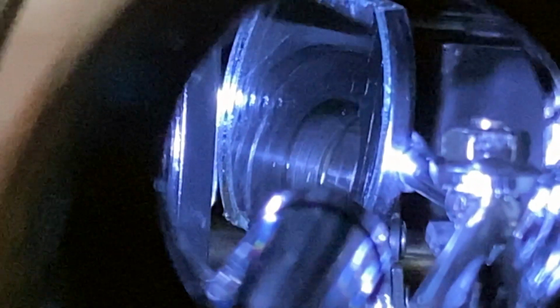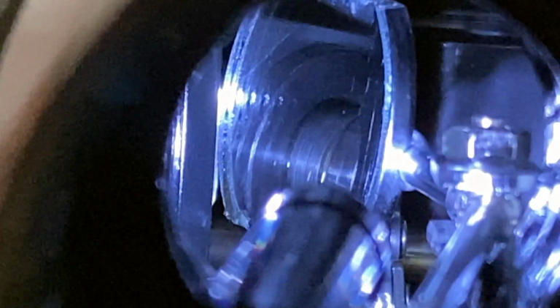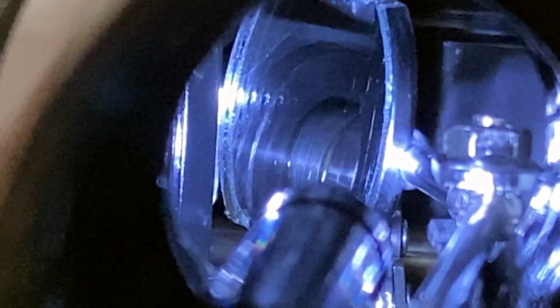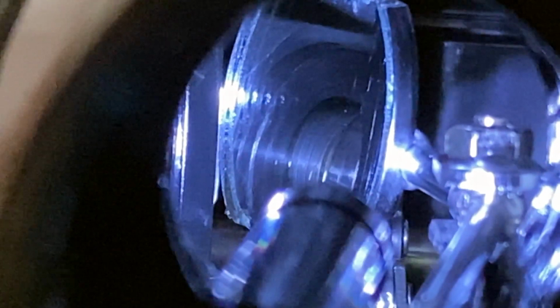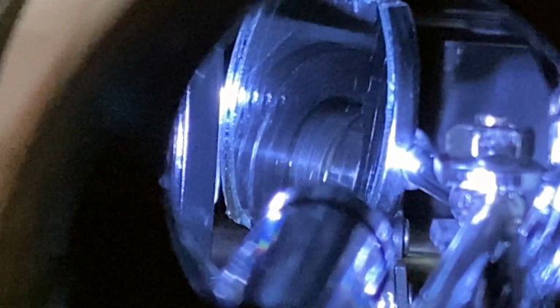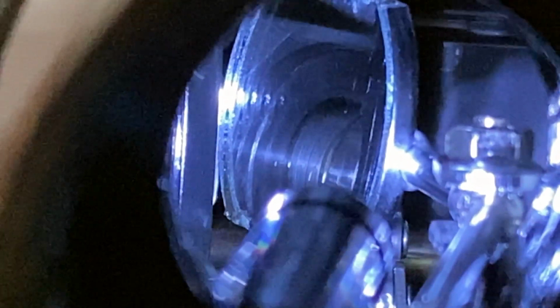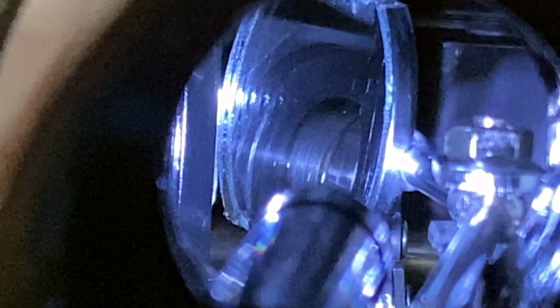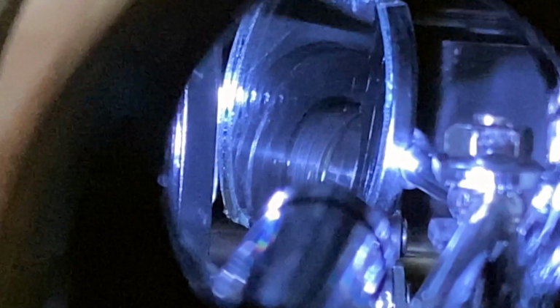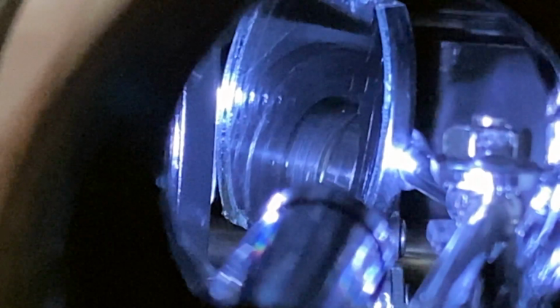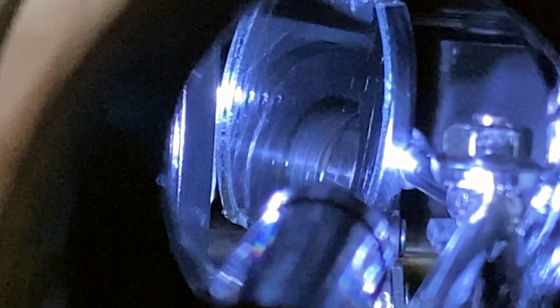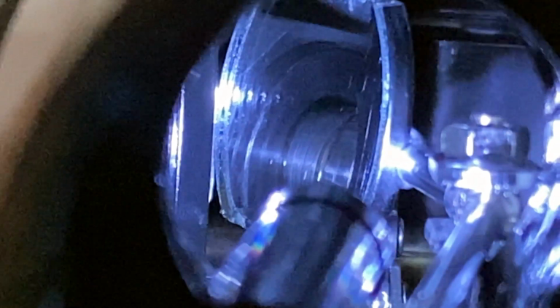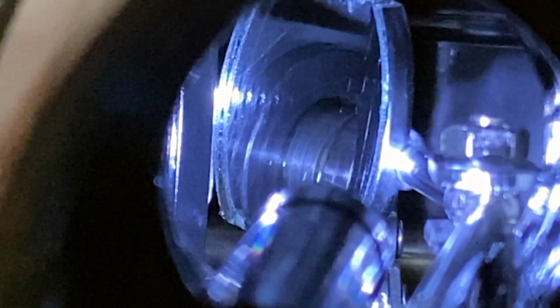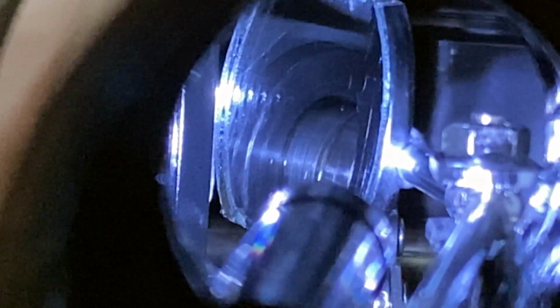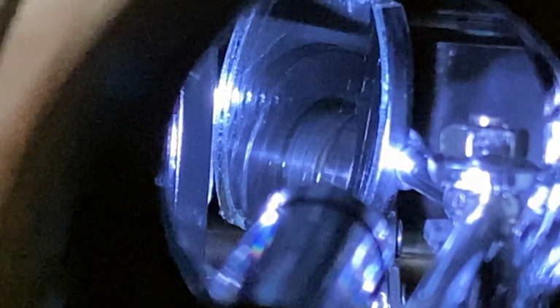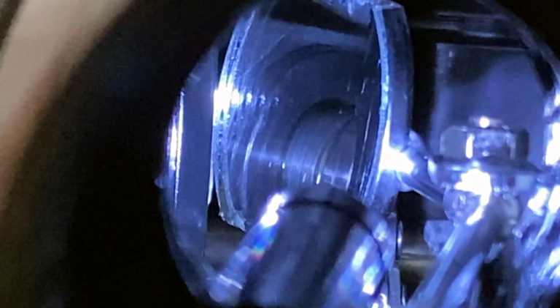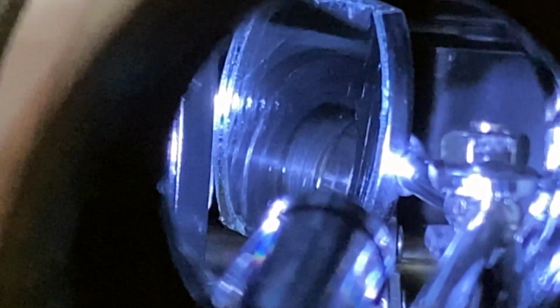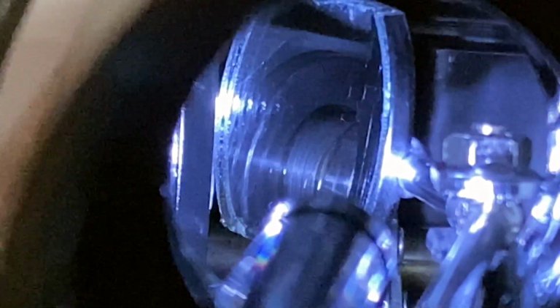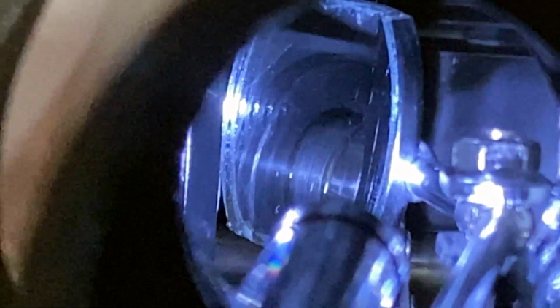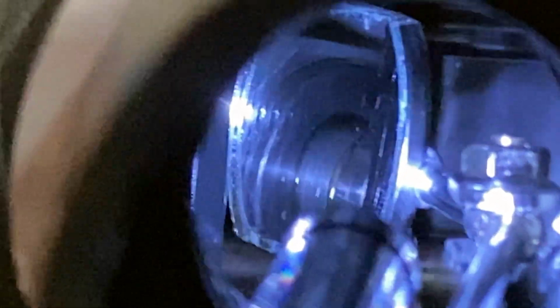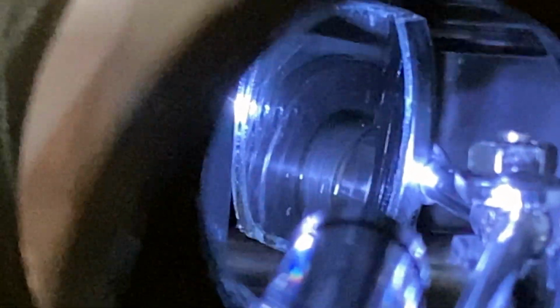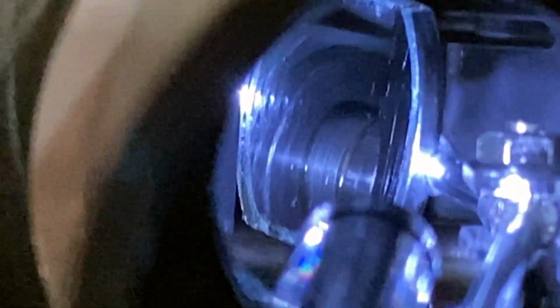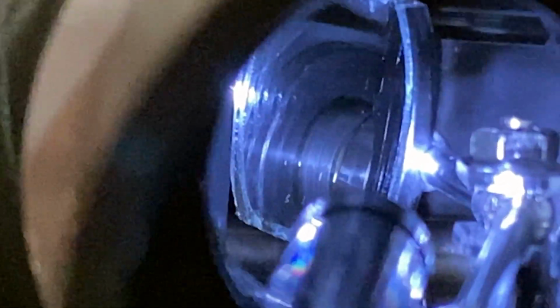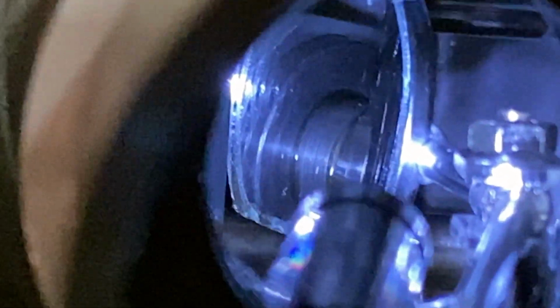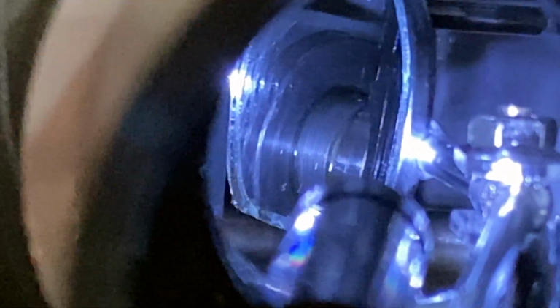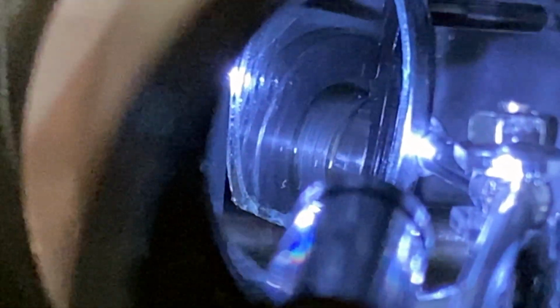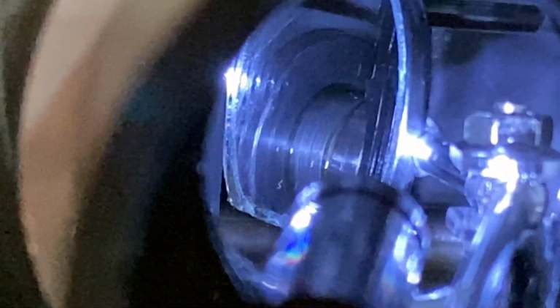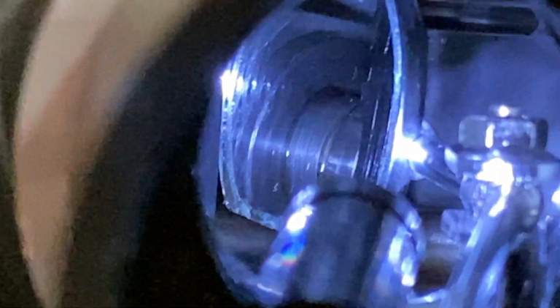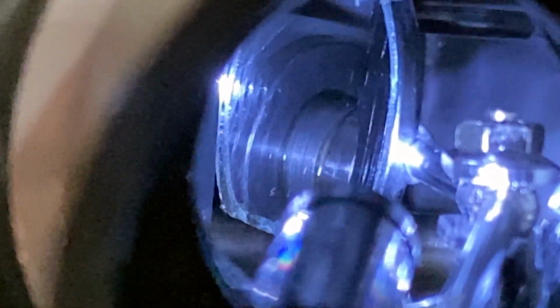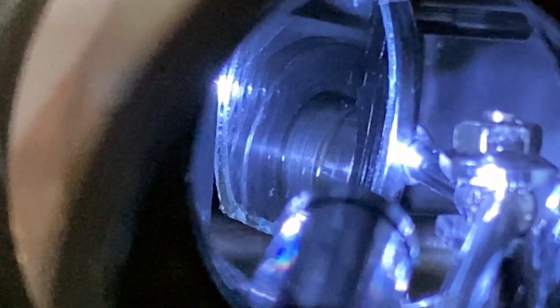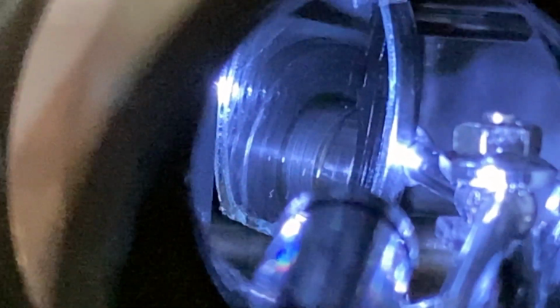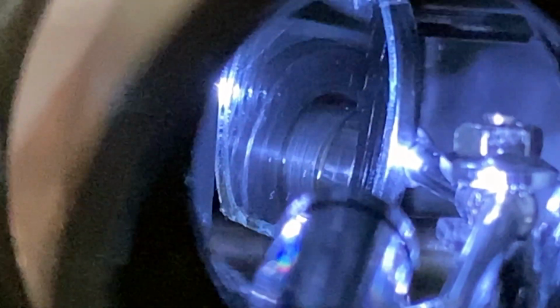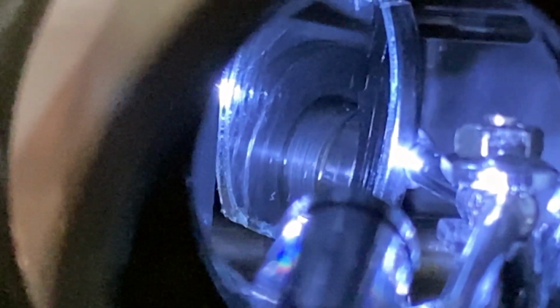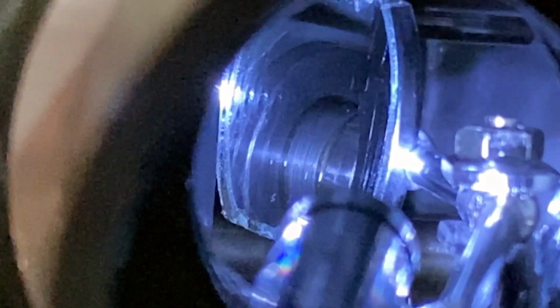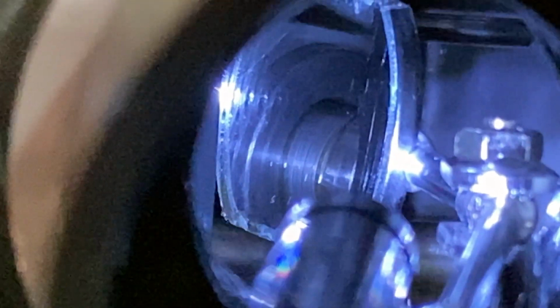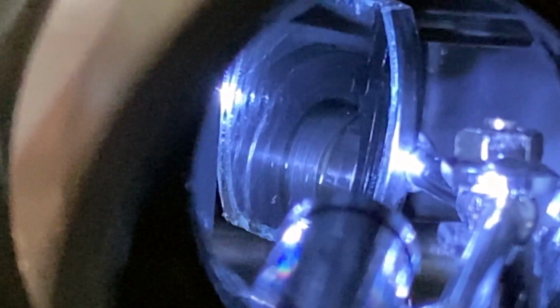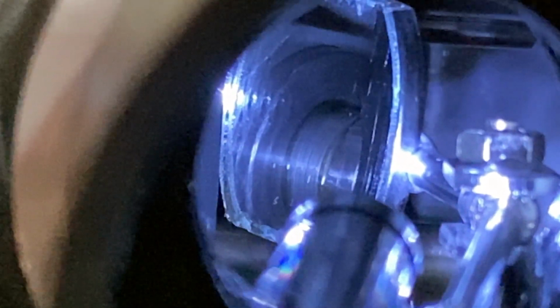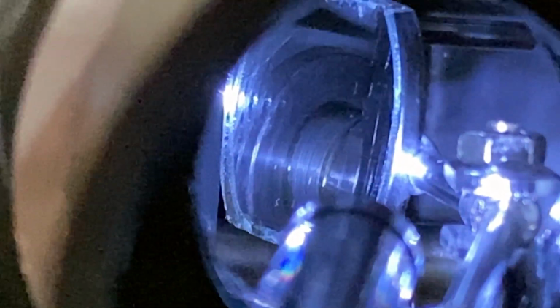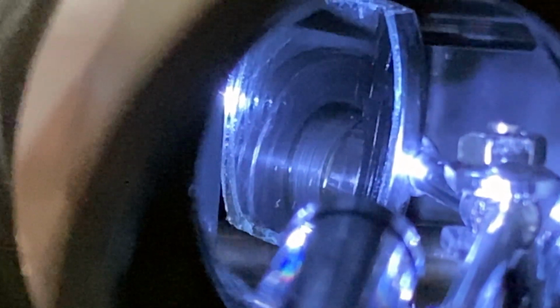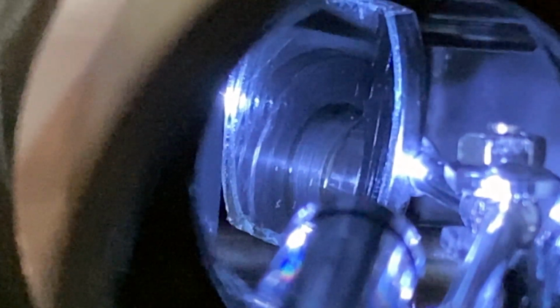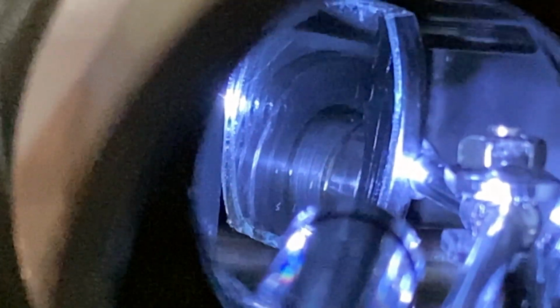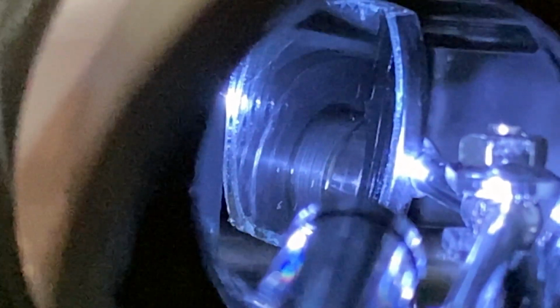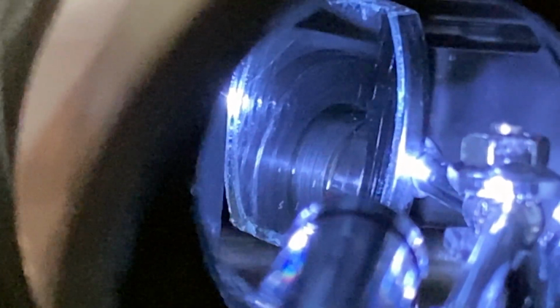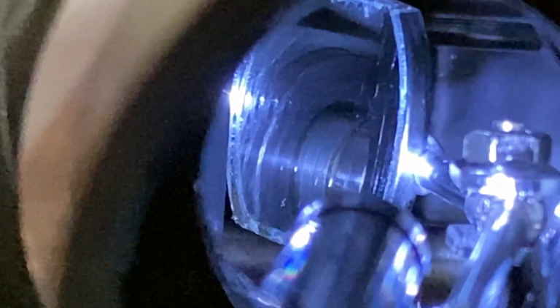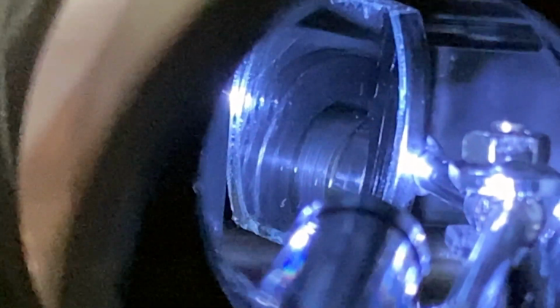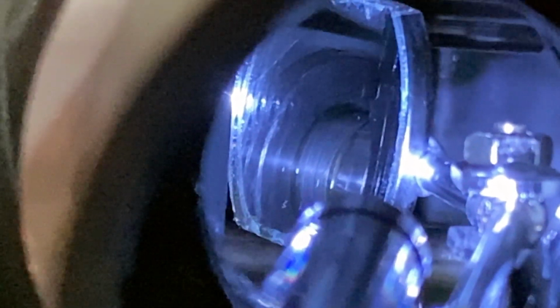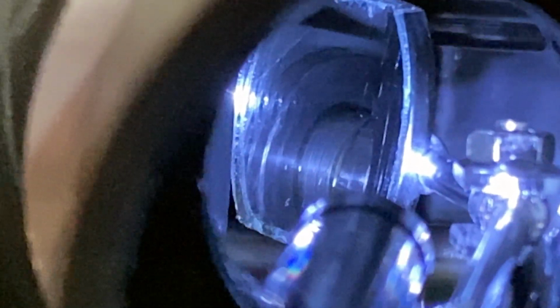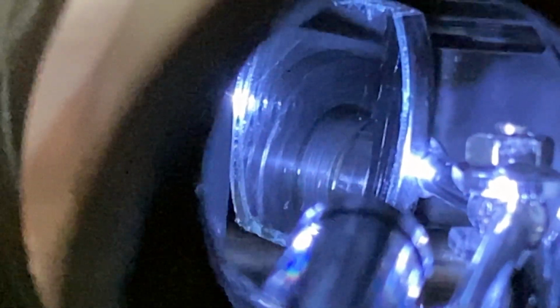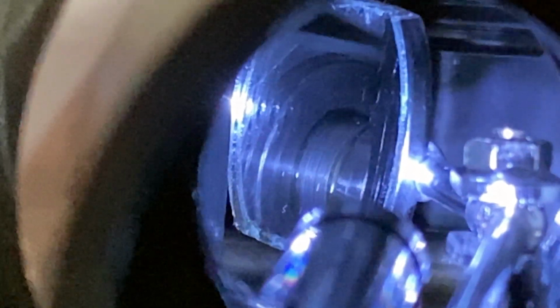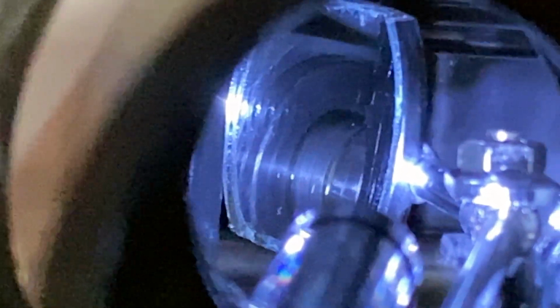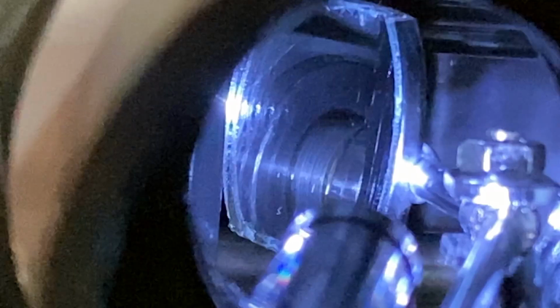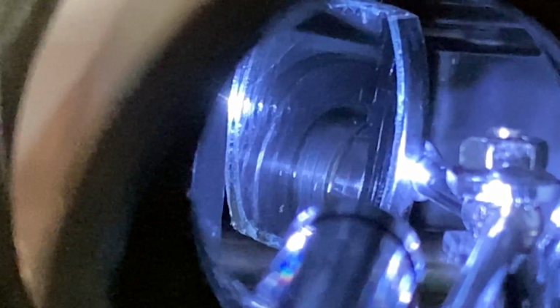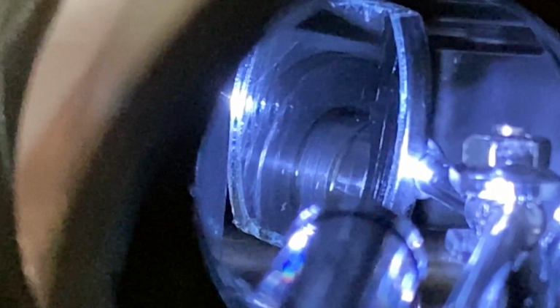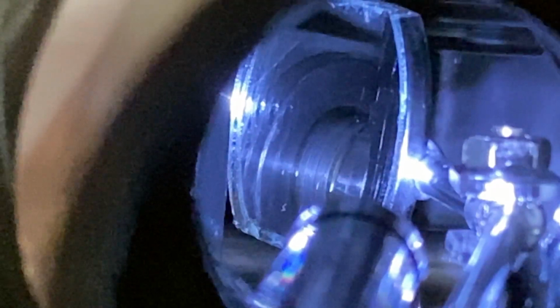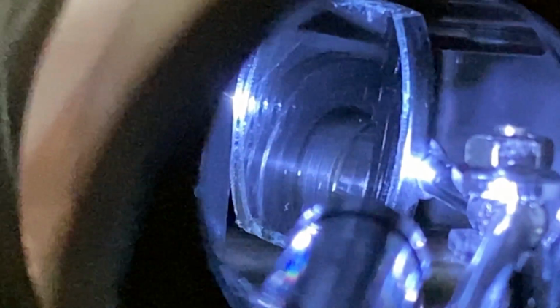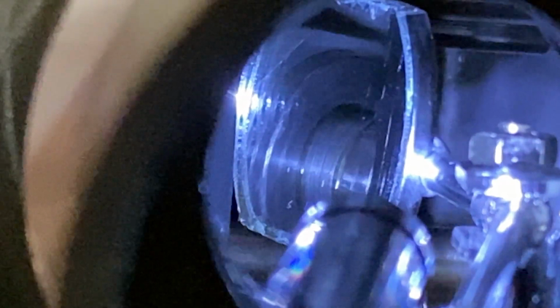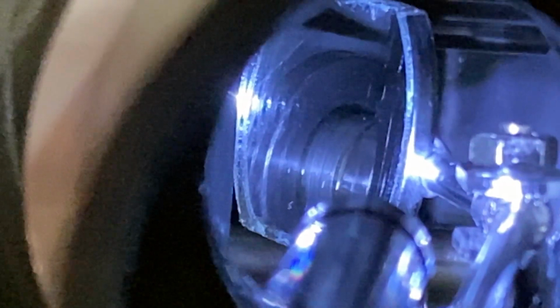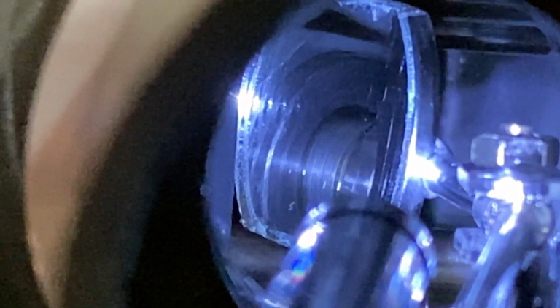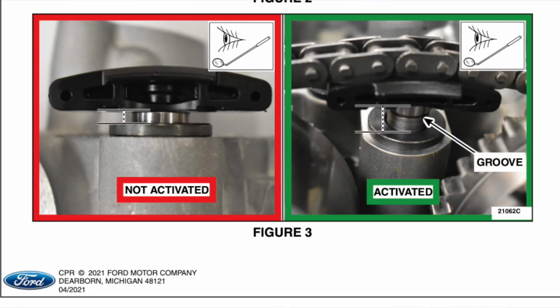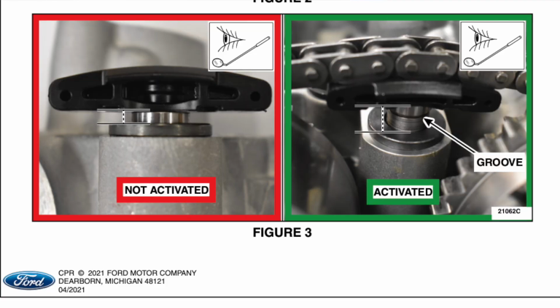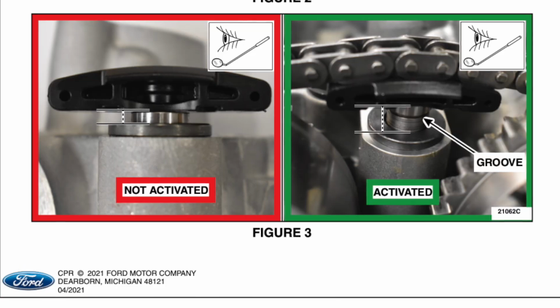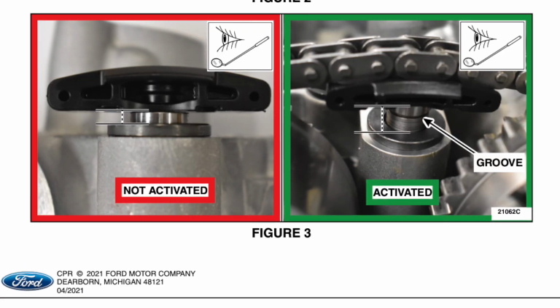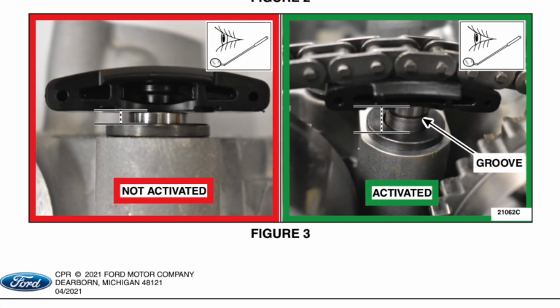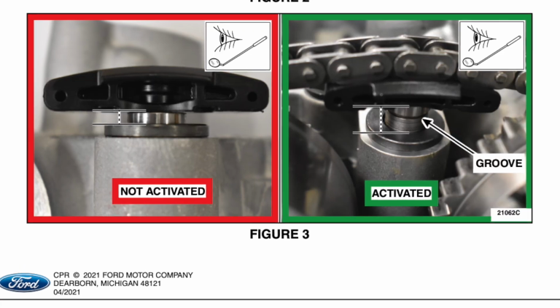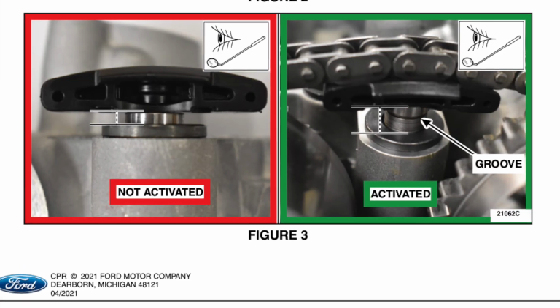As you can see from mine, I have the groove showing right there that I'm zoomed in on — so mine is good.